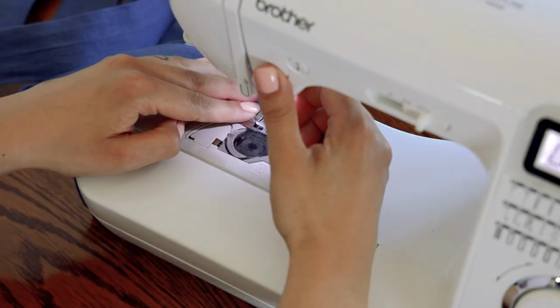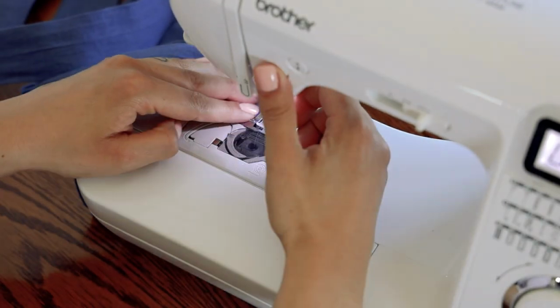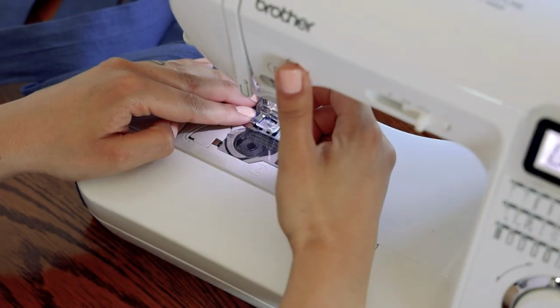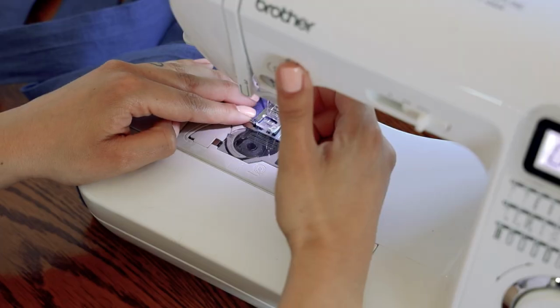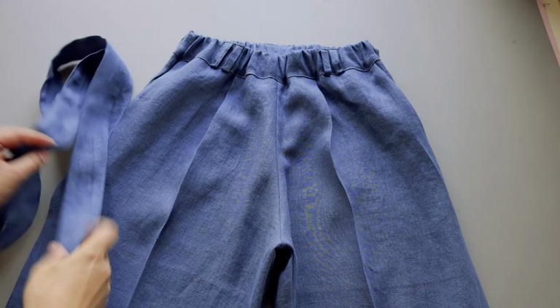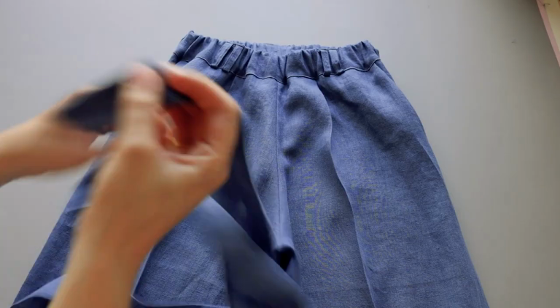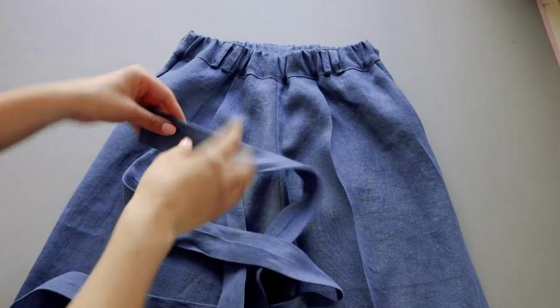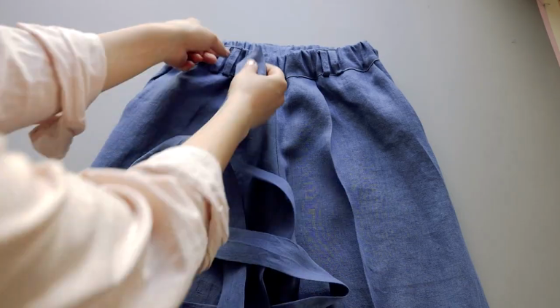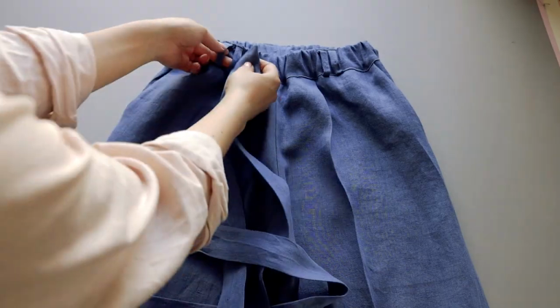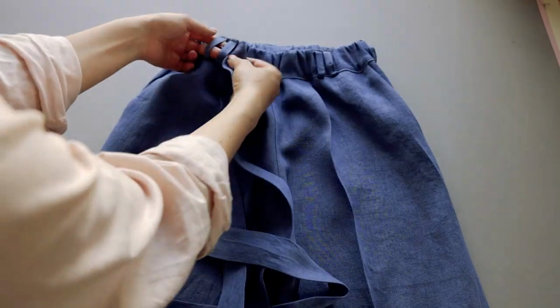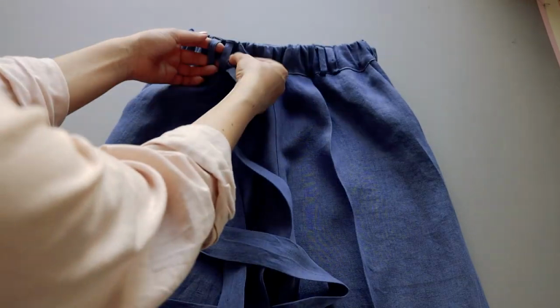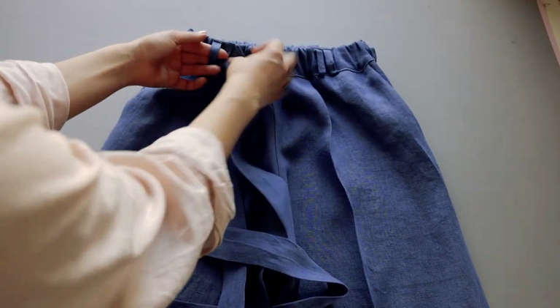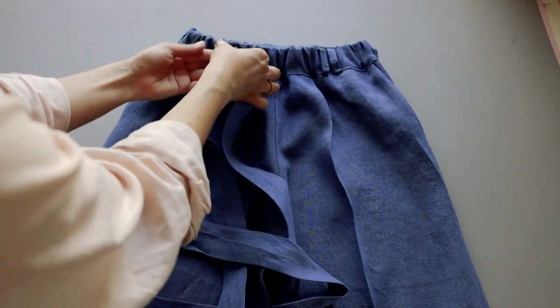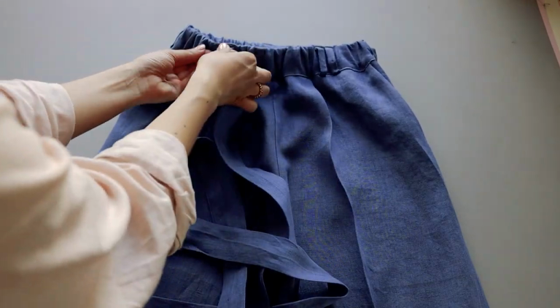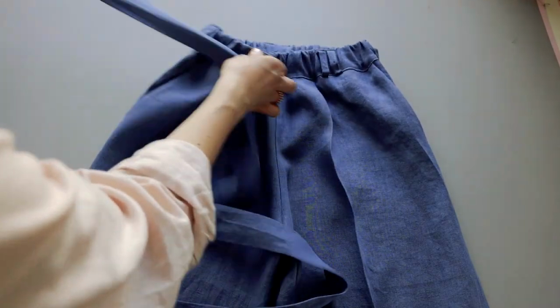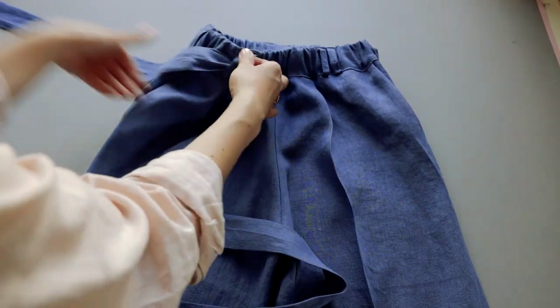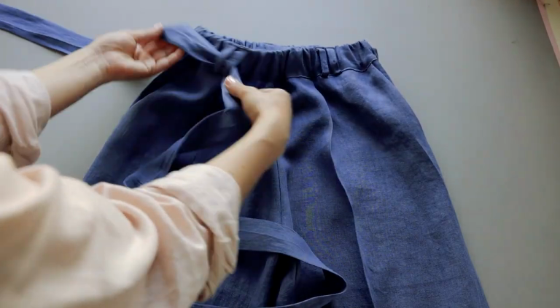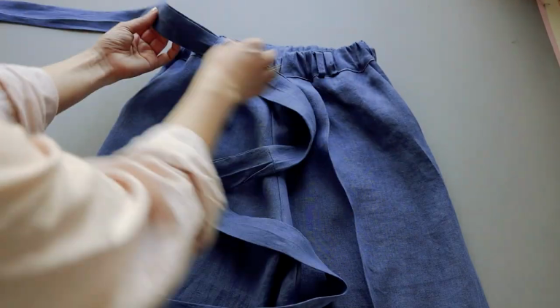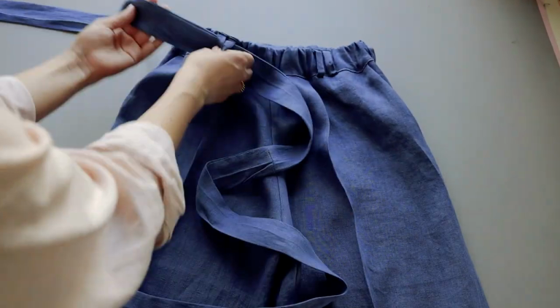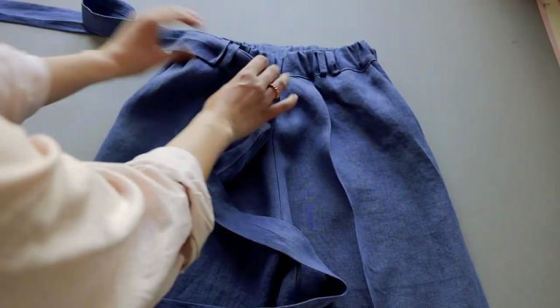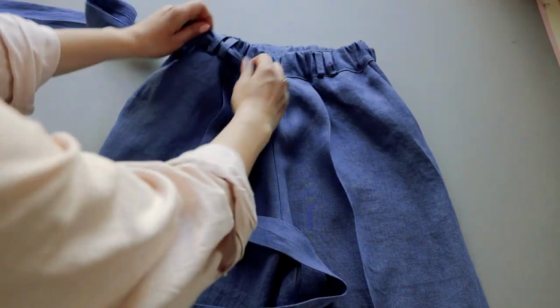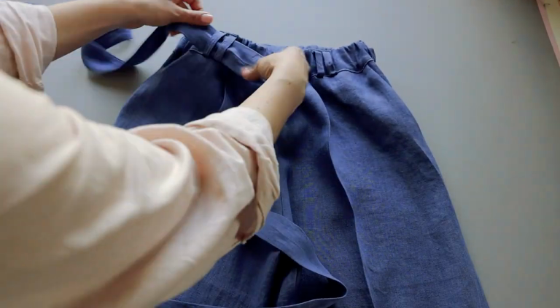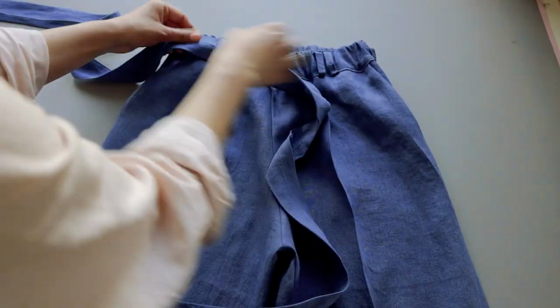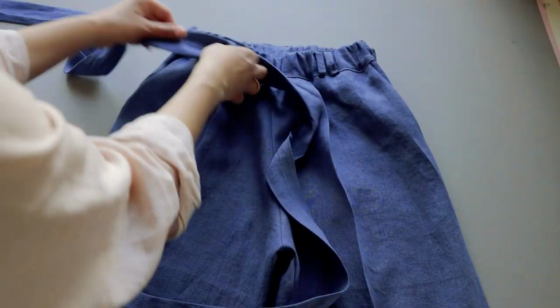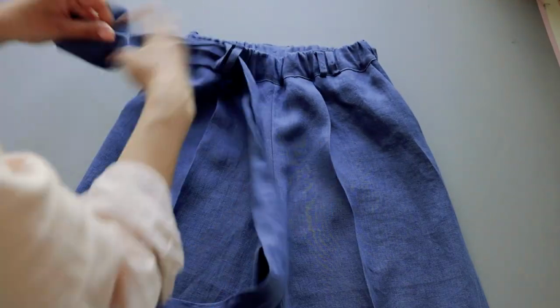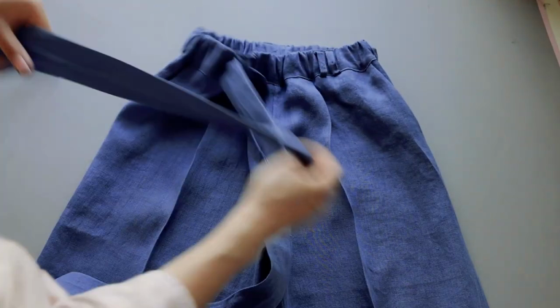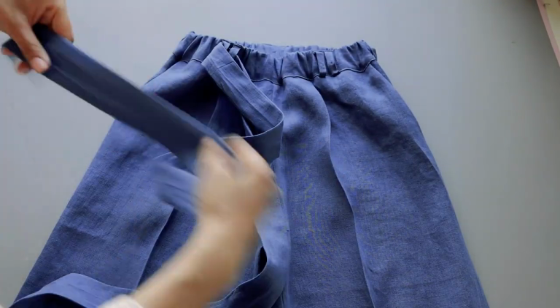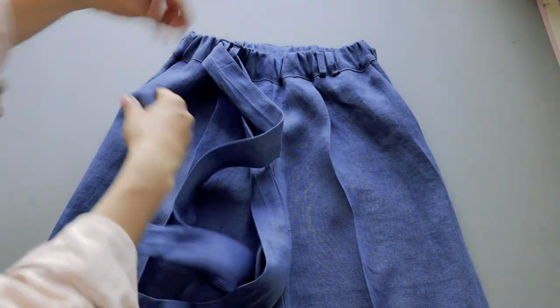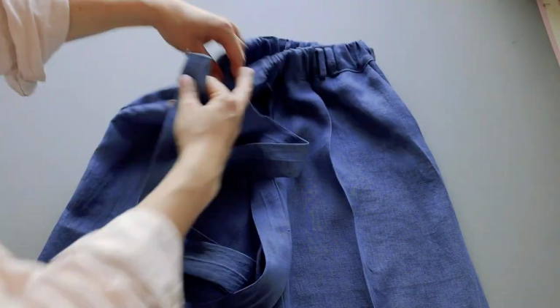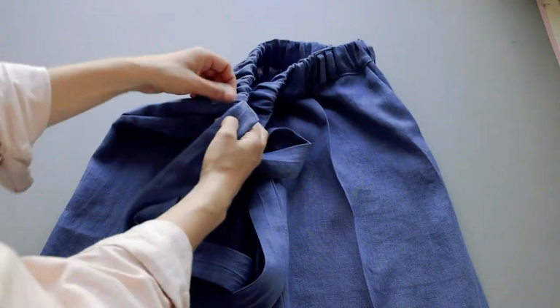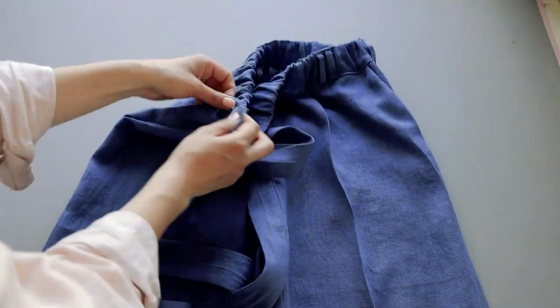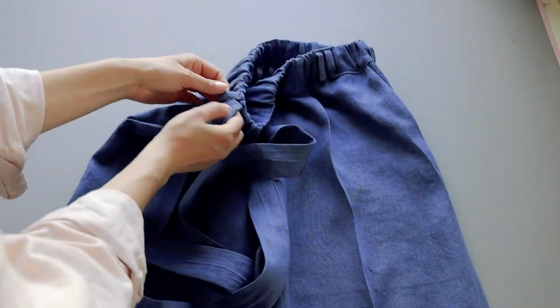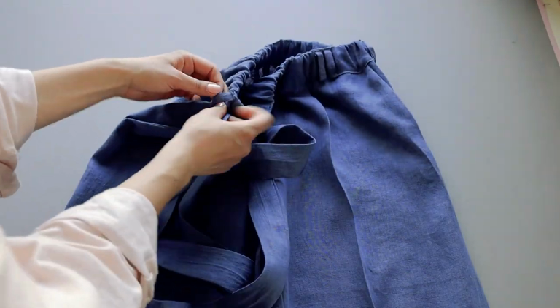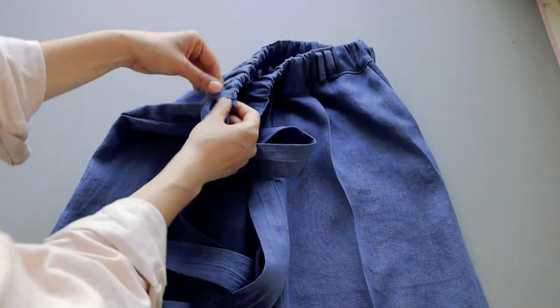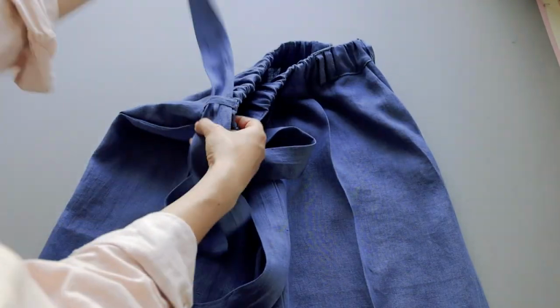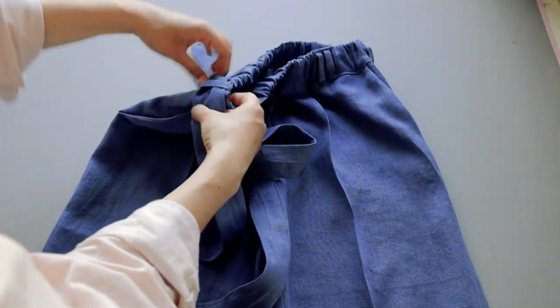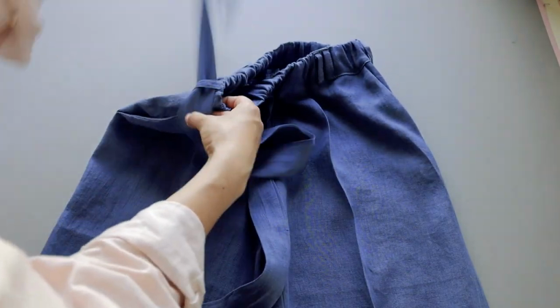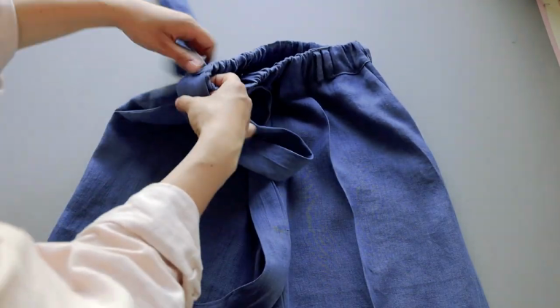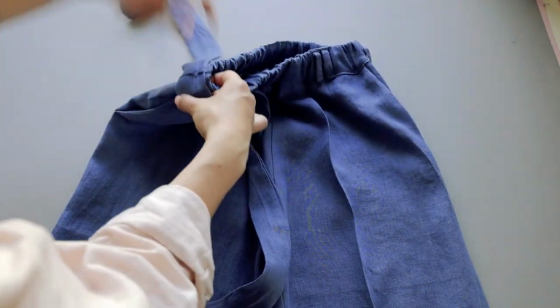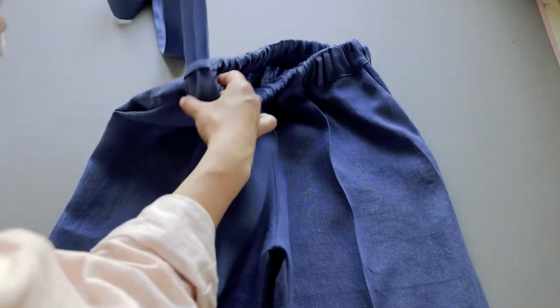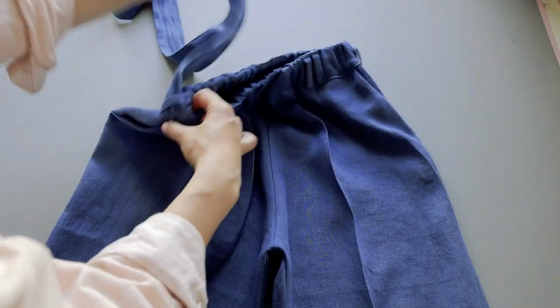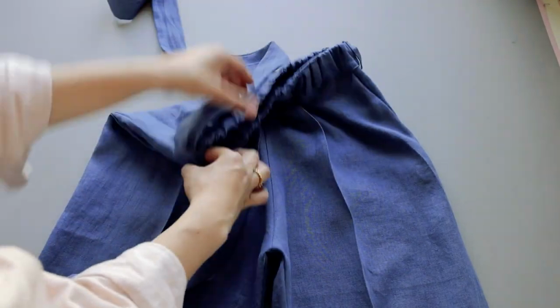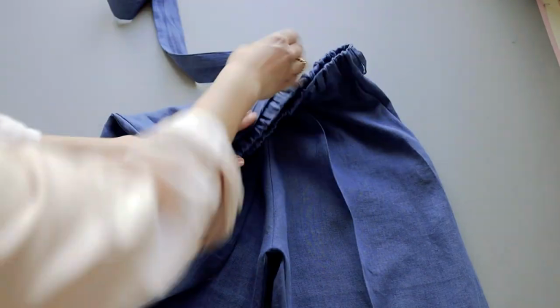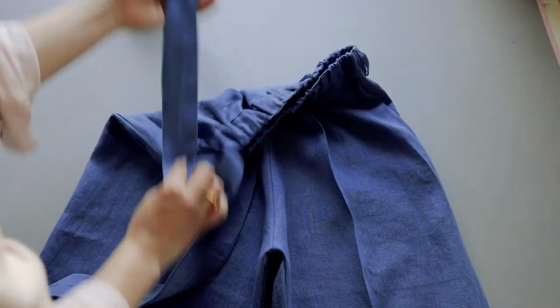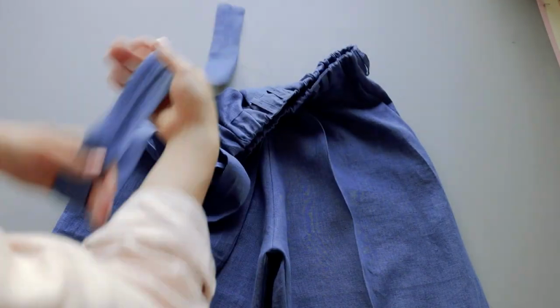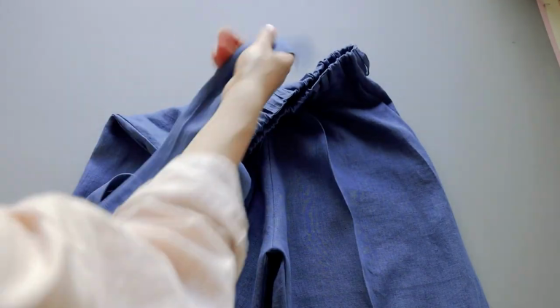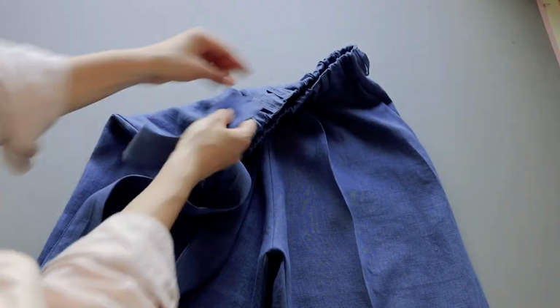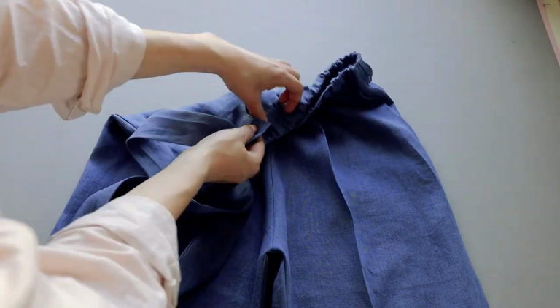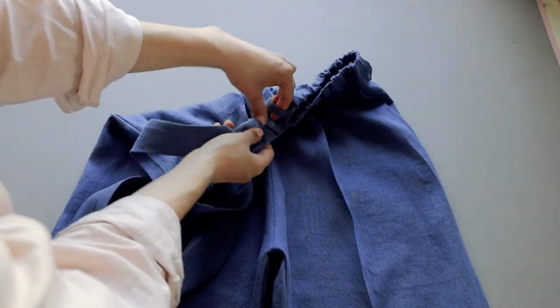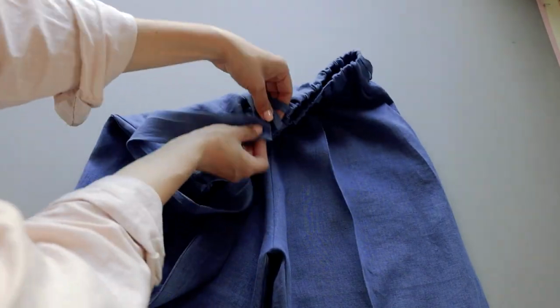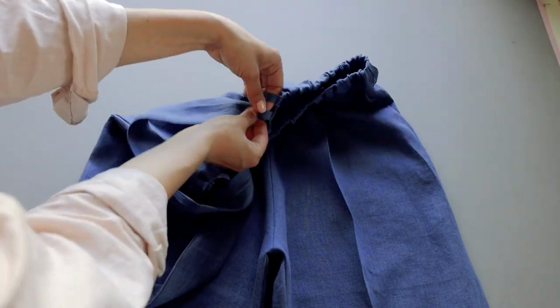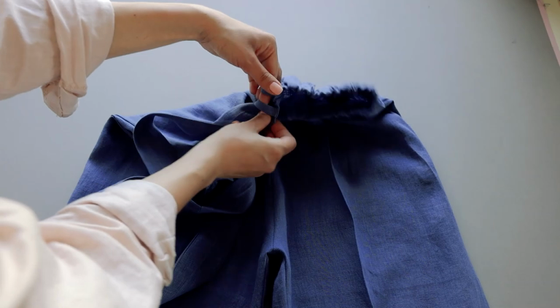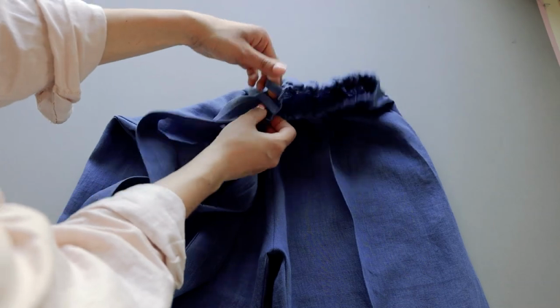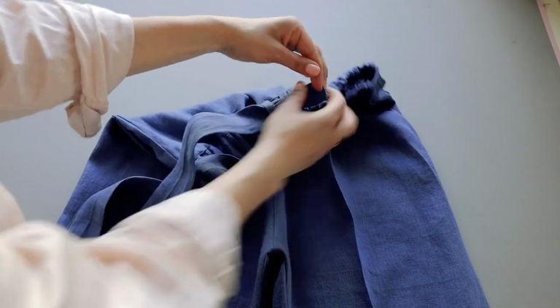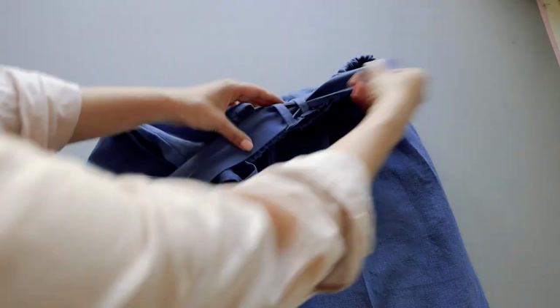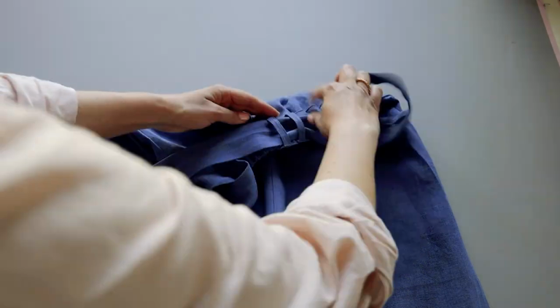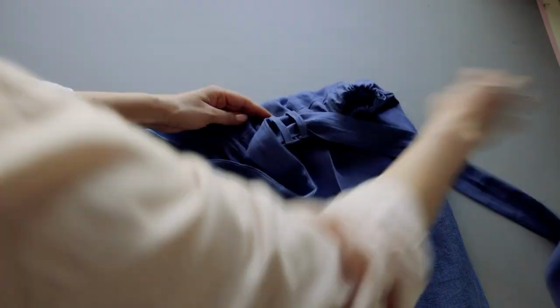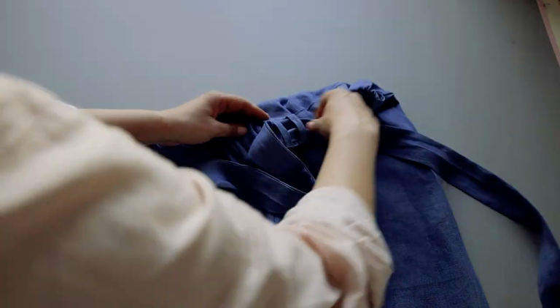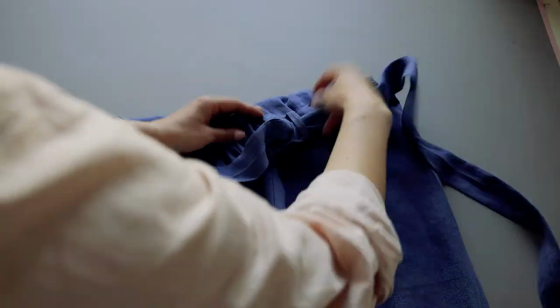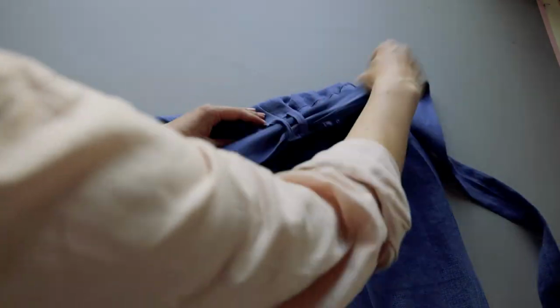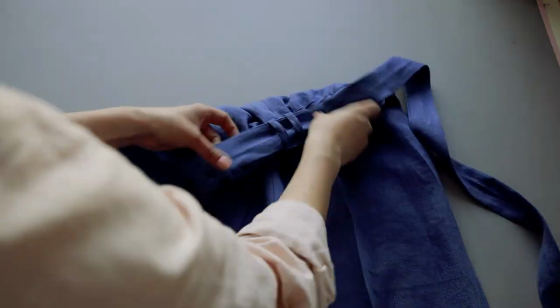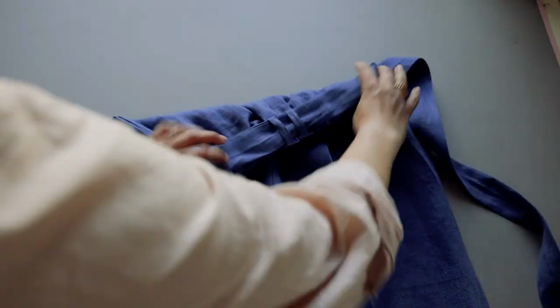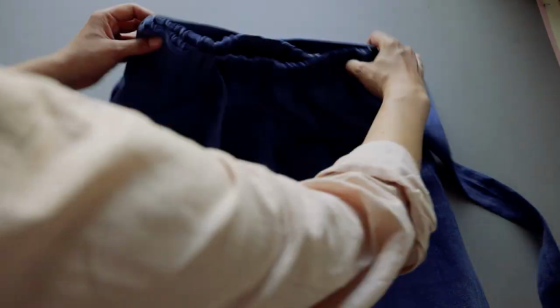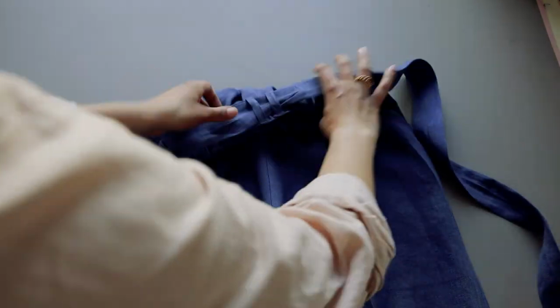And that's it! A perfect pair of wide leg trousers using our new Remi pattern. Thanks for watching!